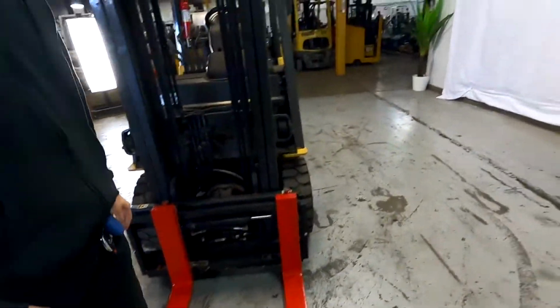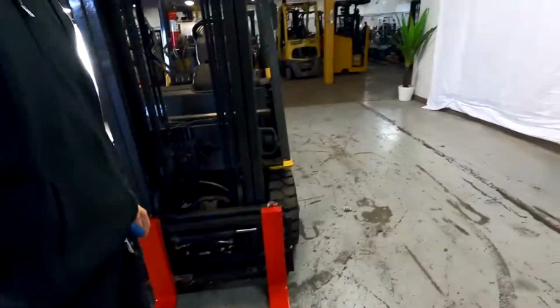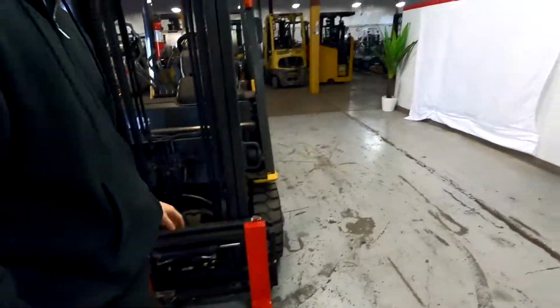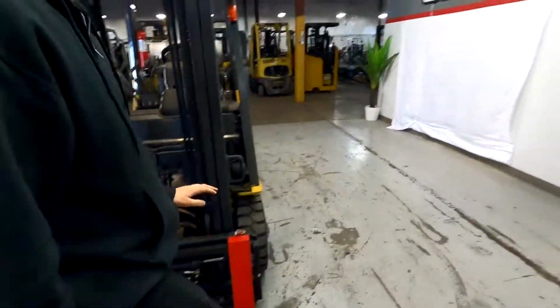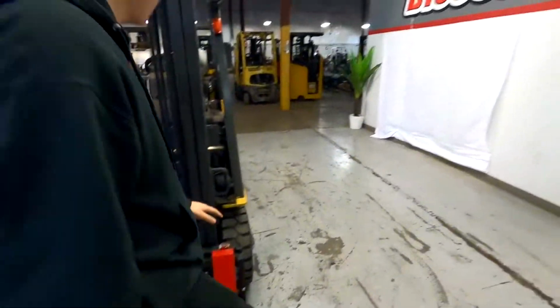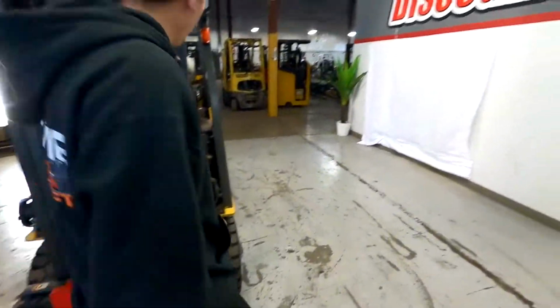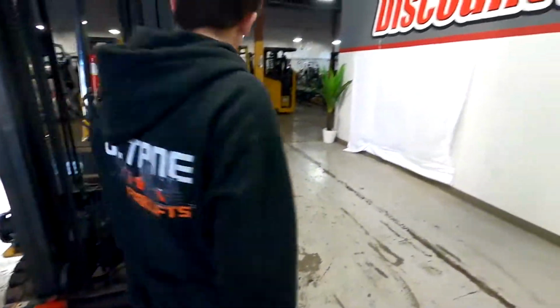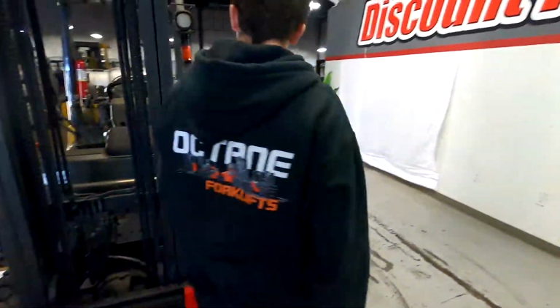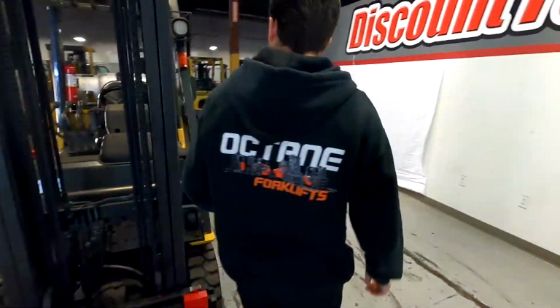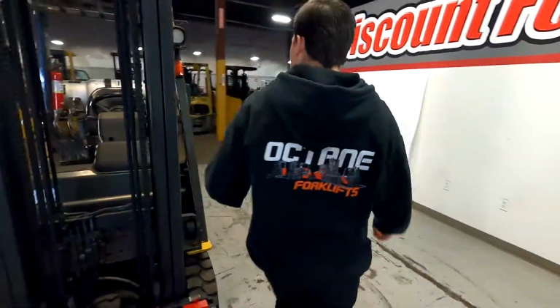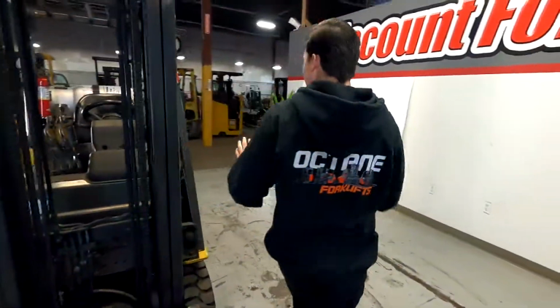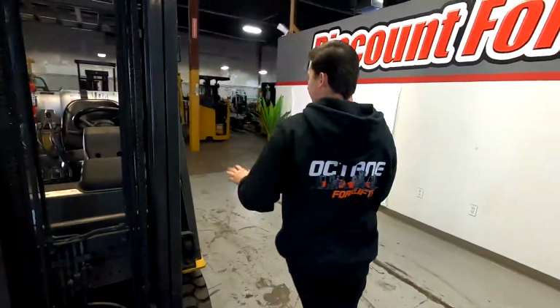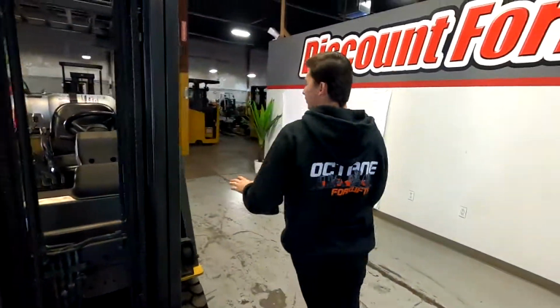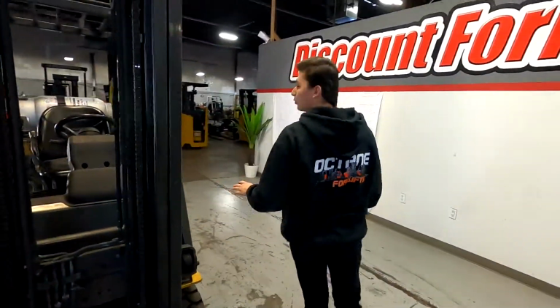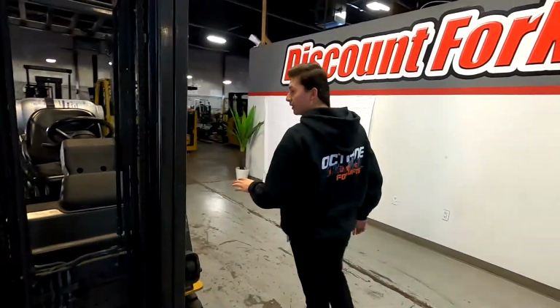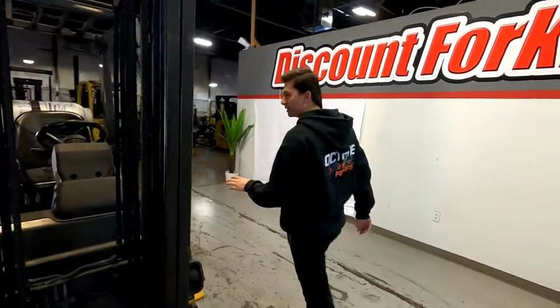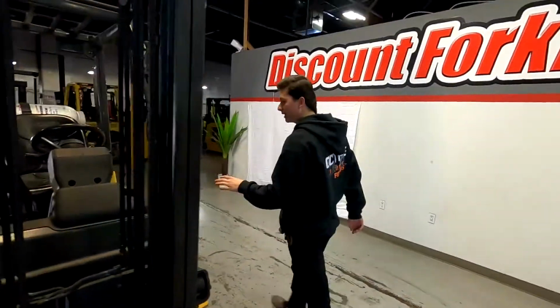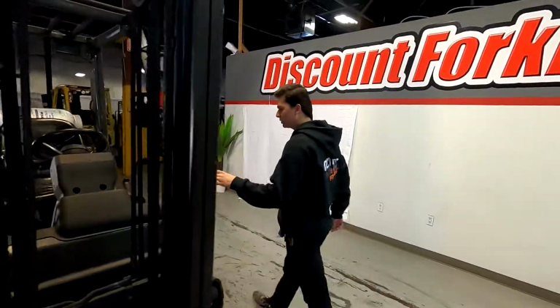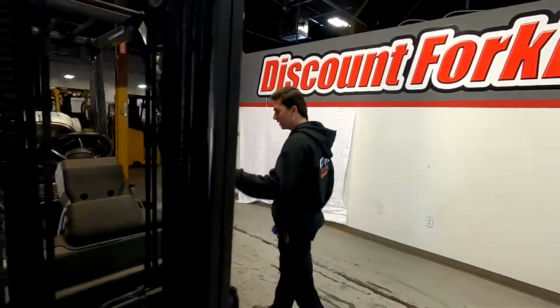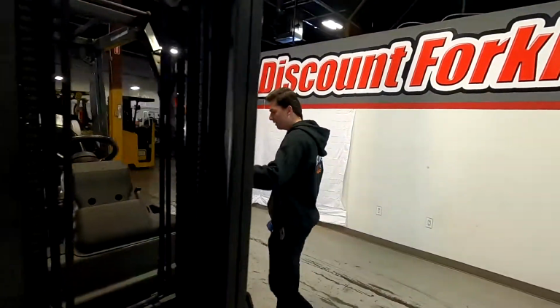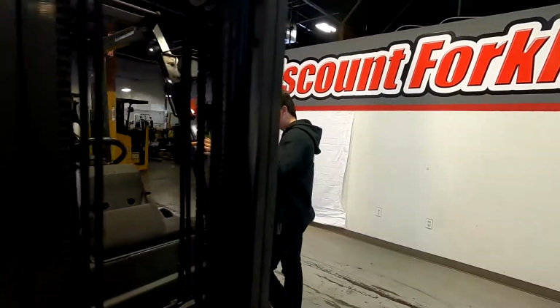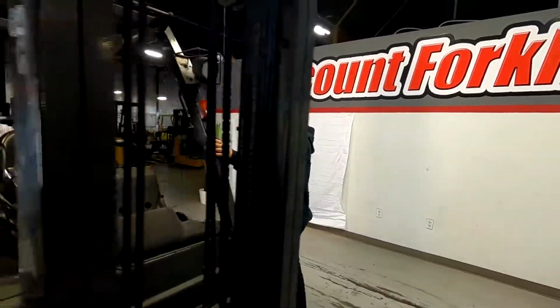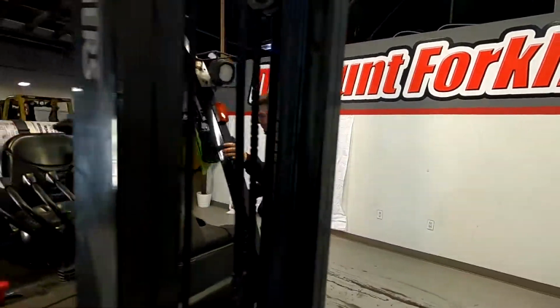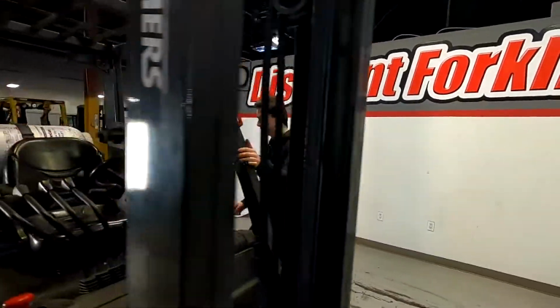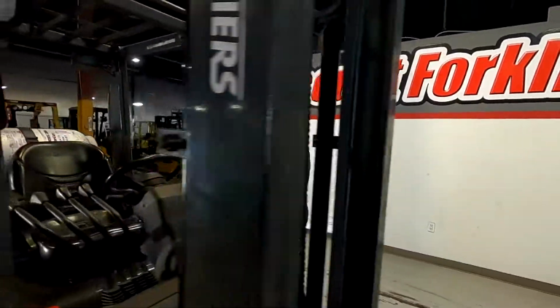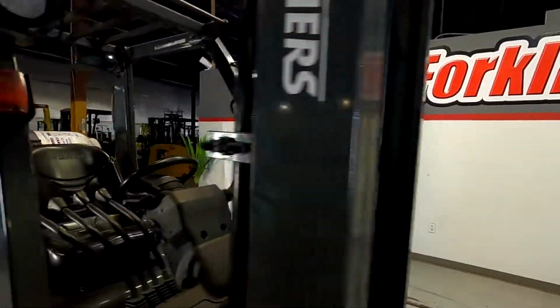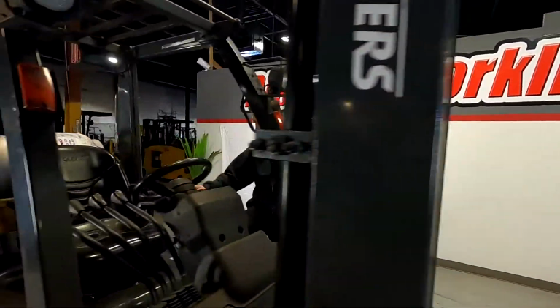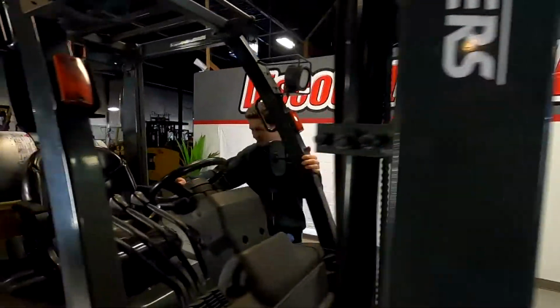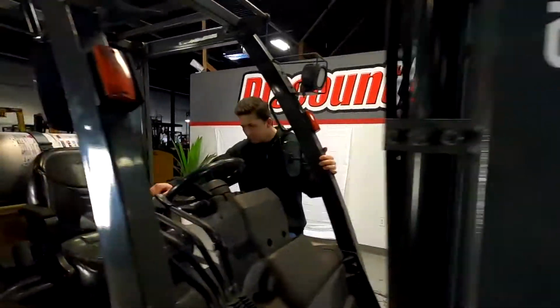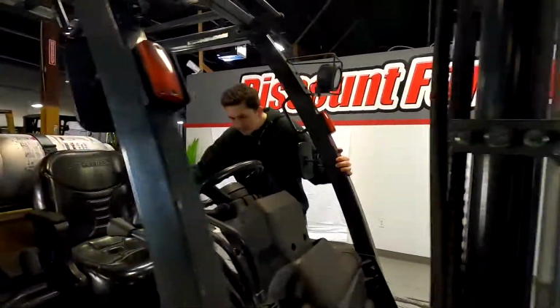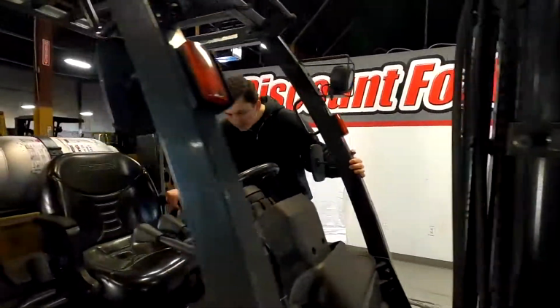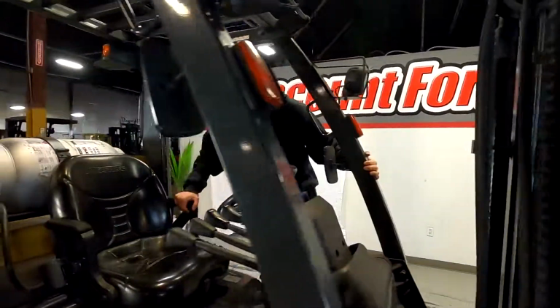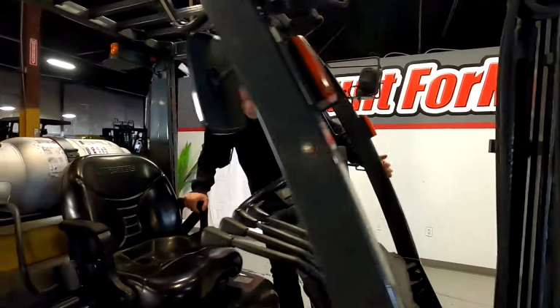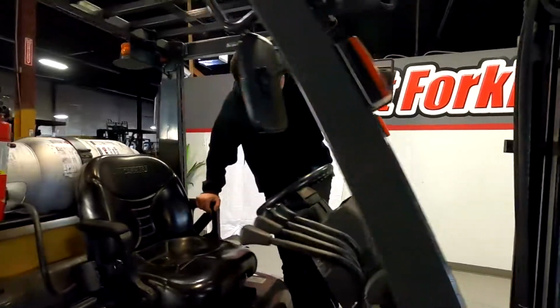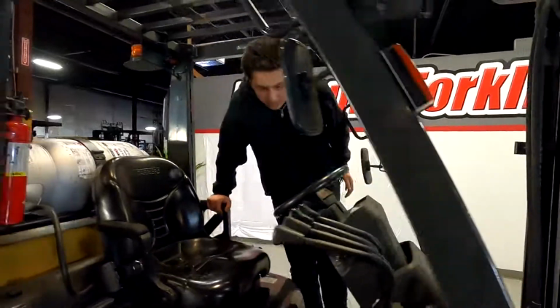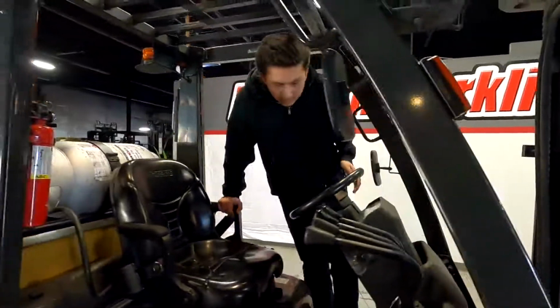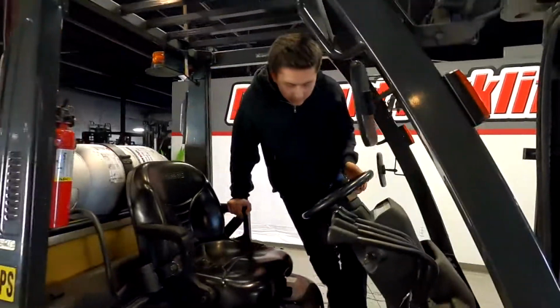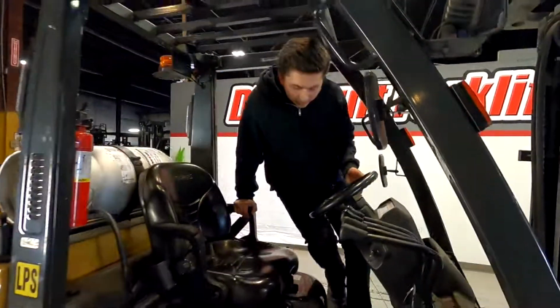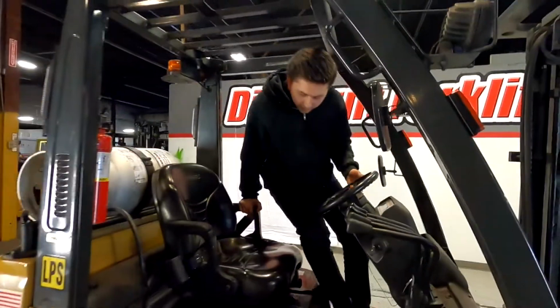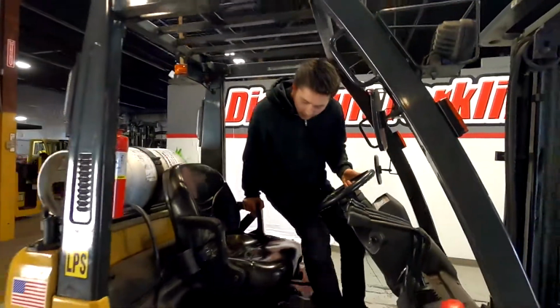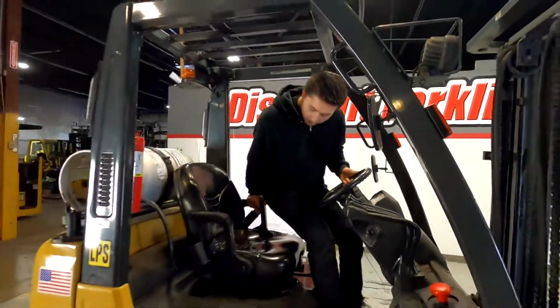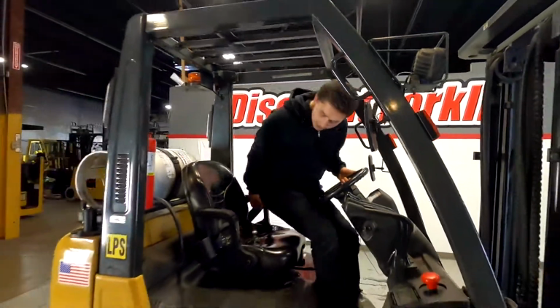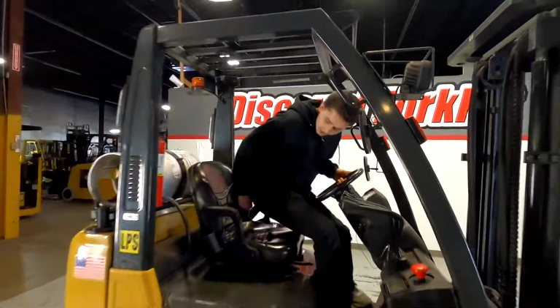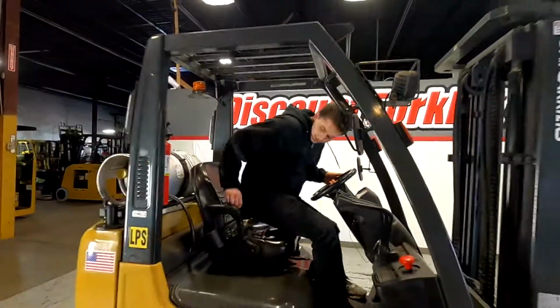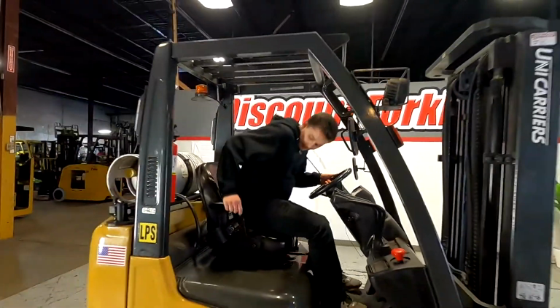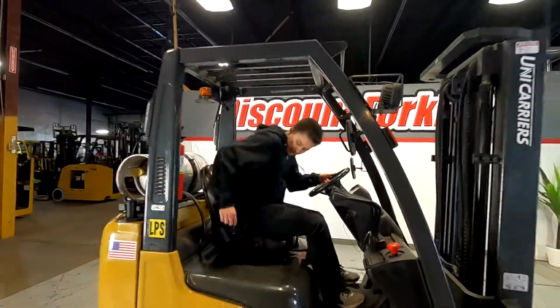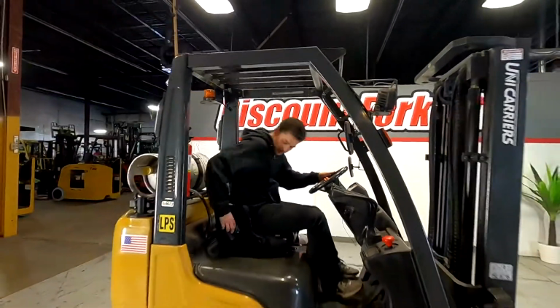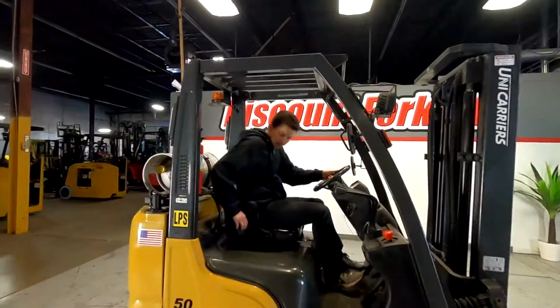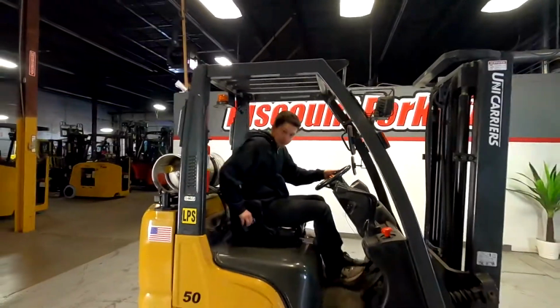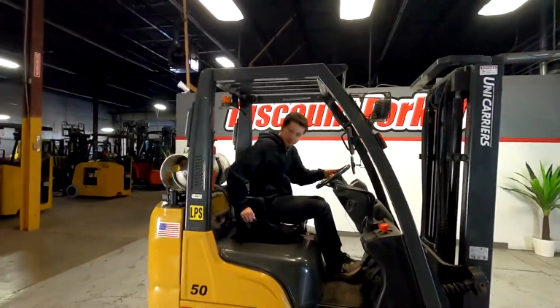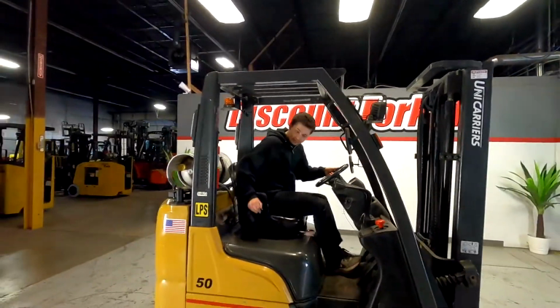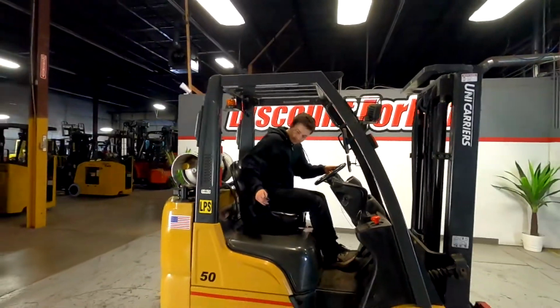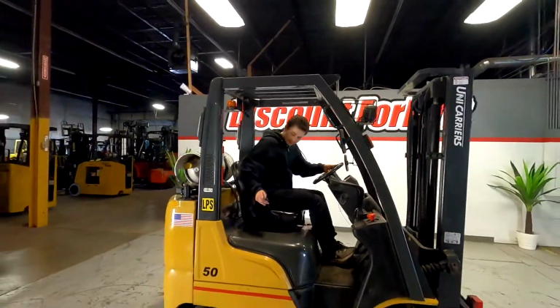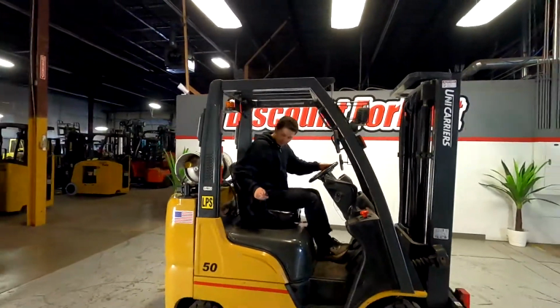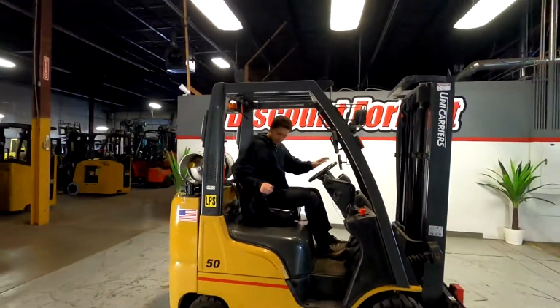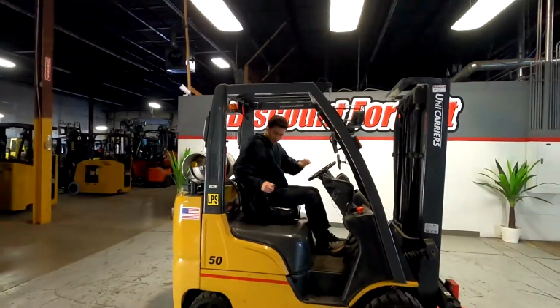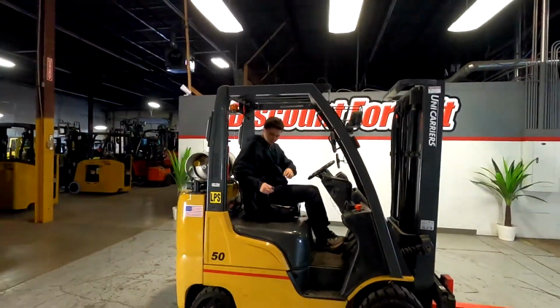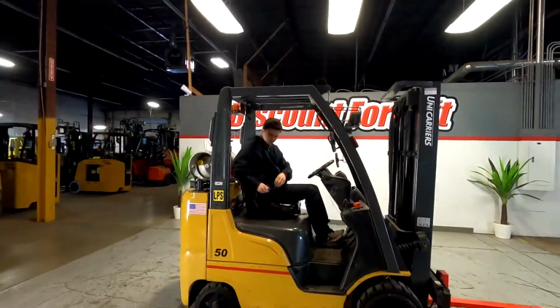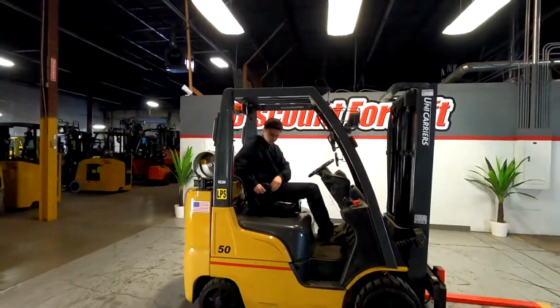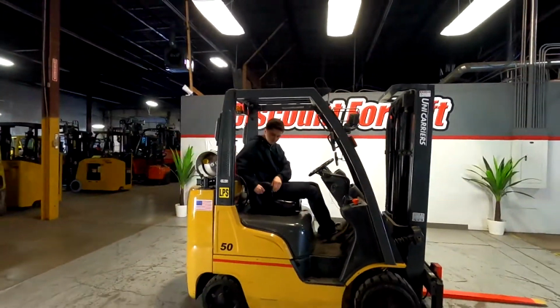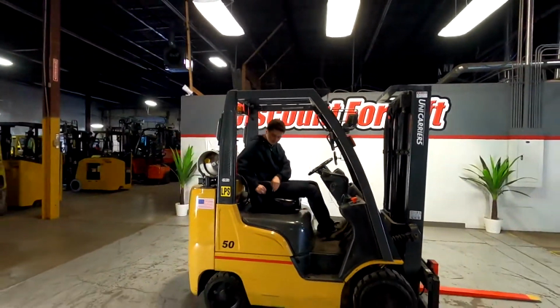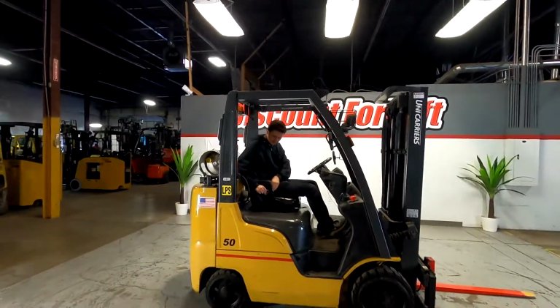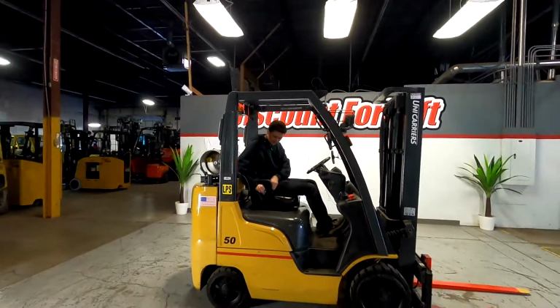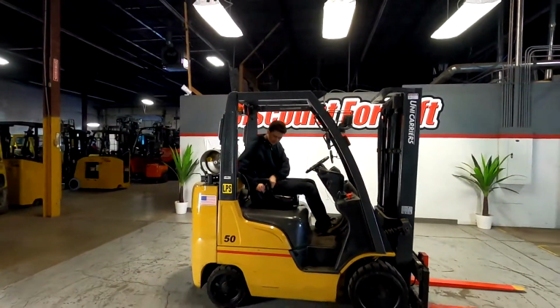I'm going to hop in and take it for a quick test drive. Seatbelt, of course, is here.